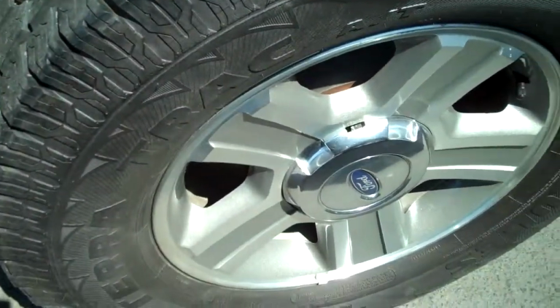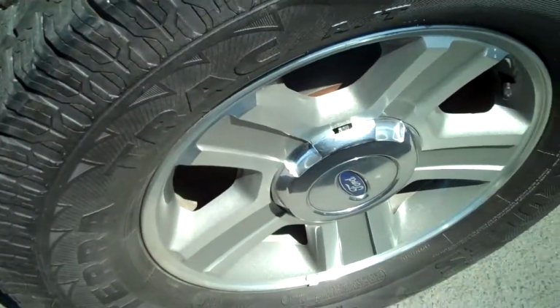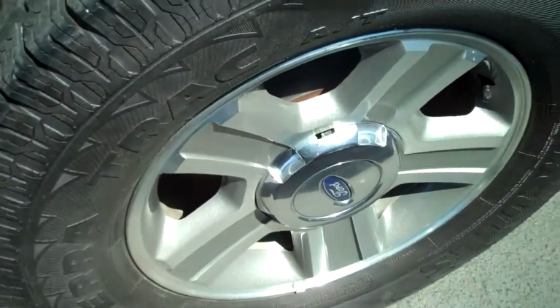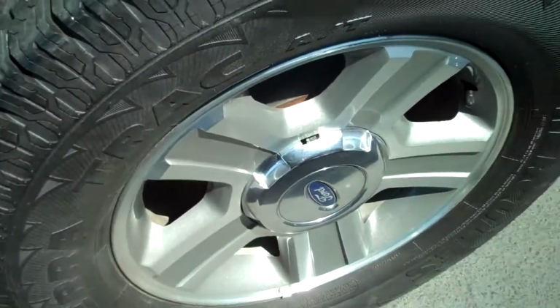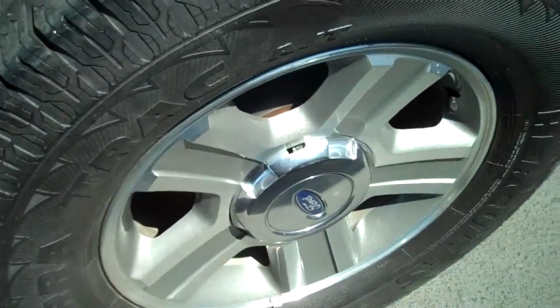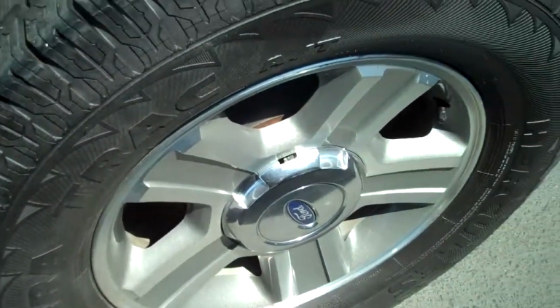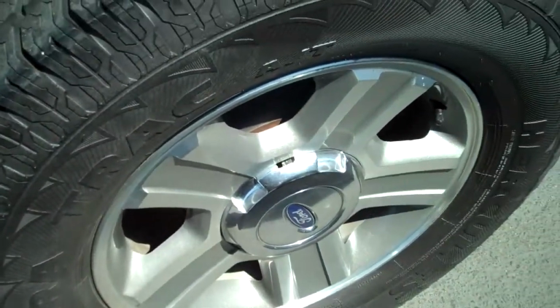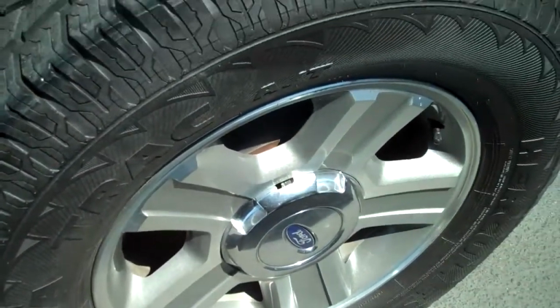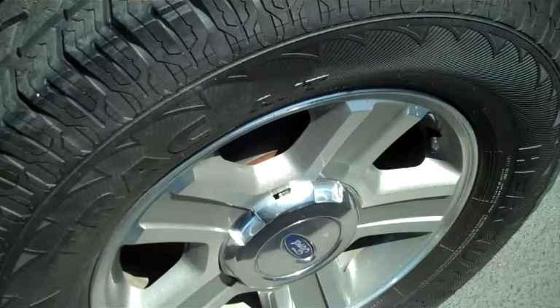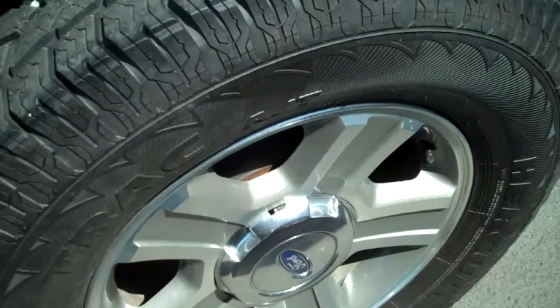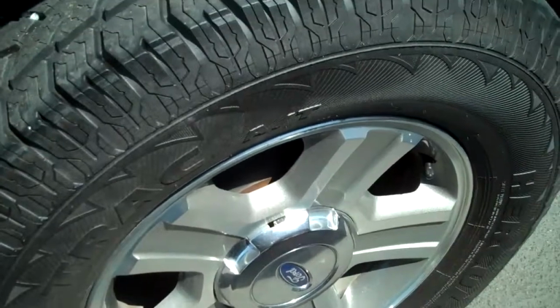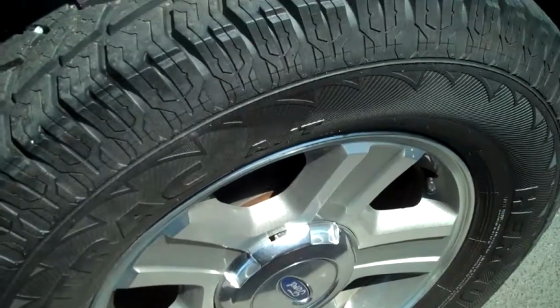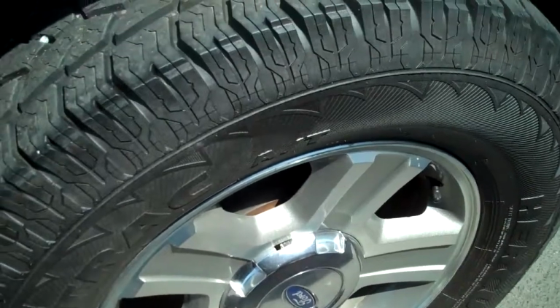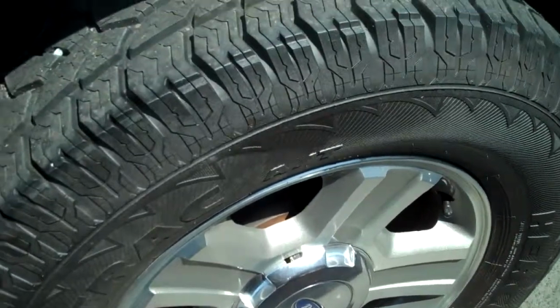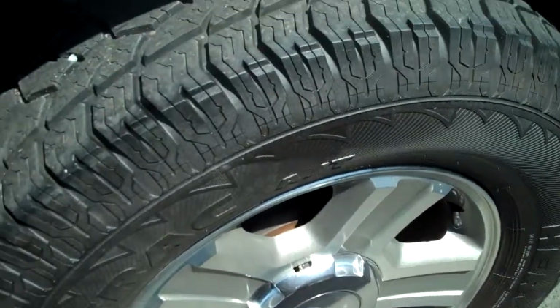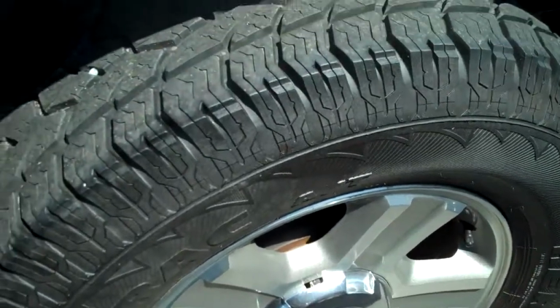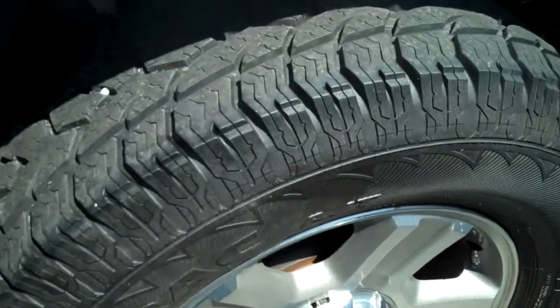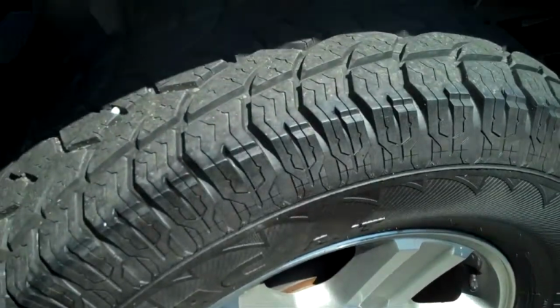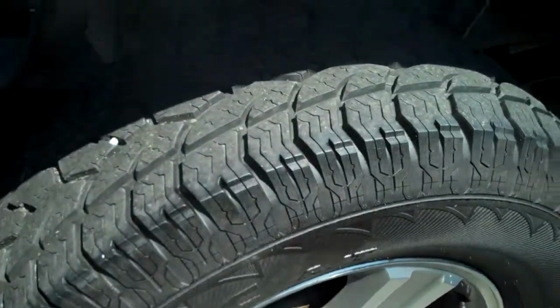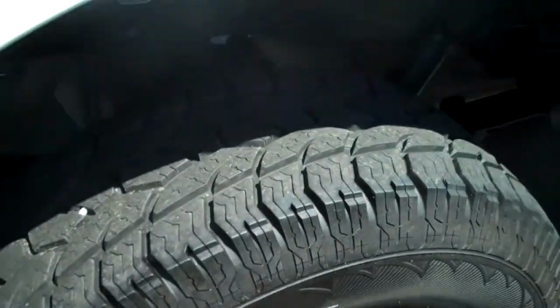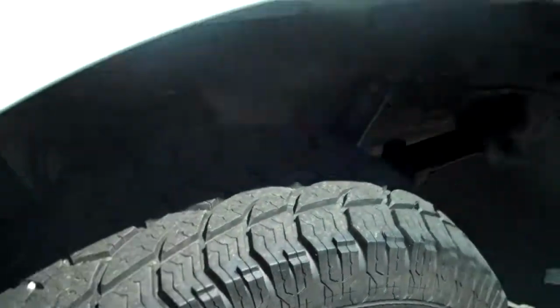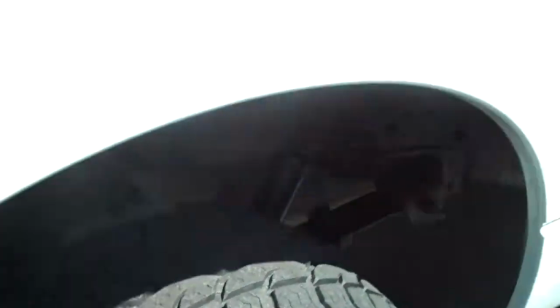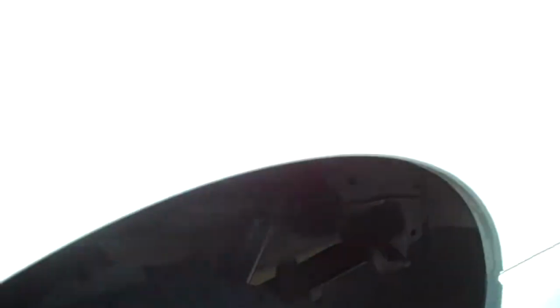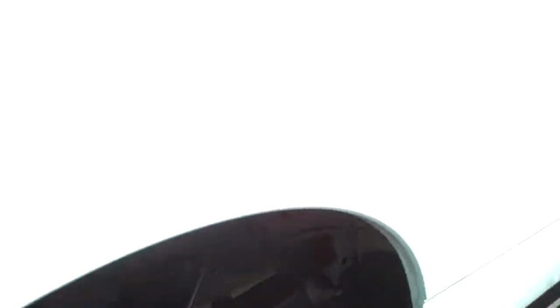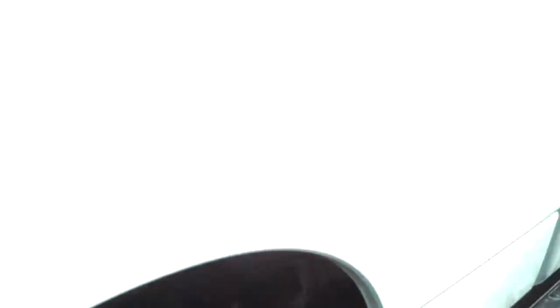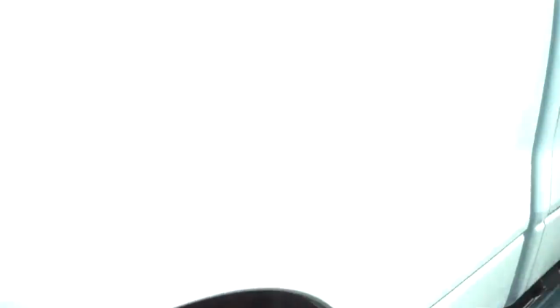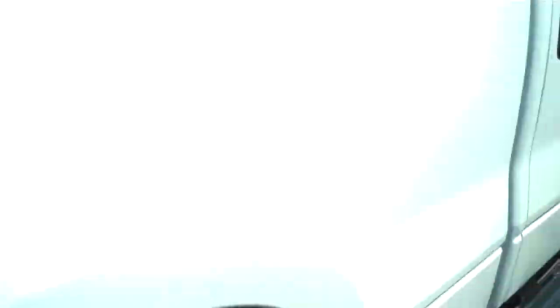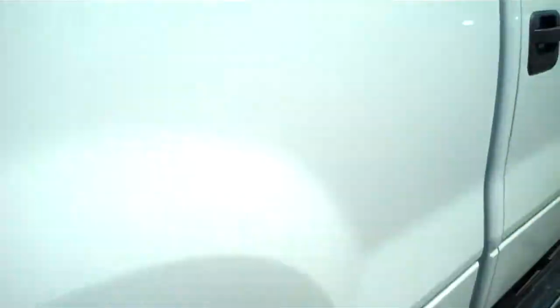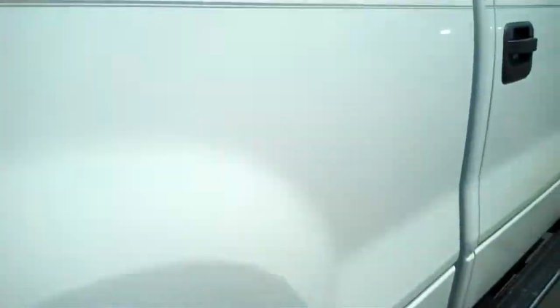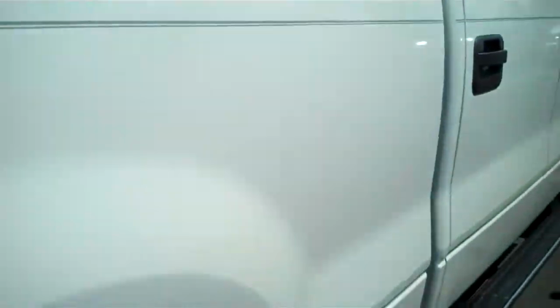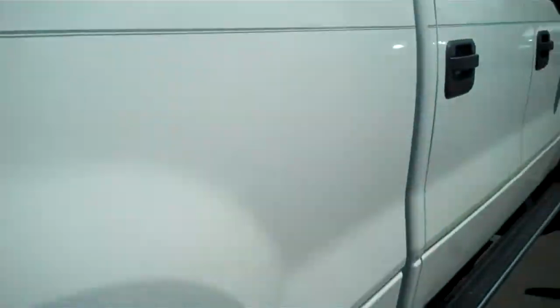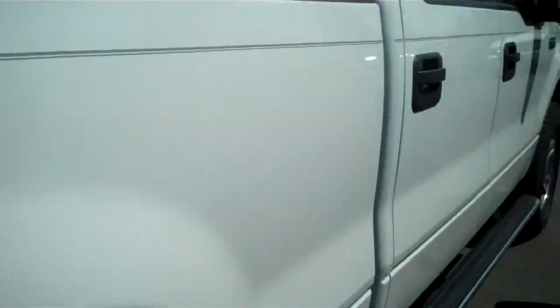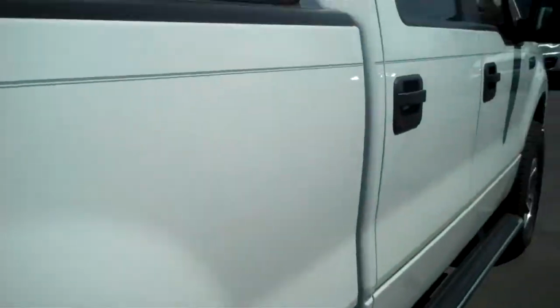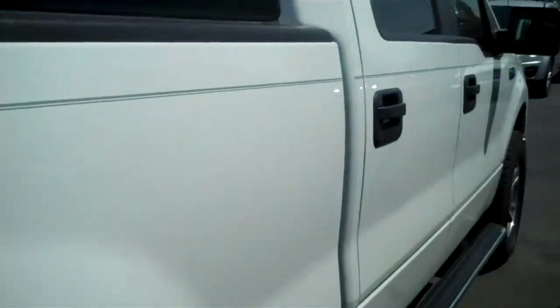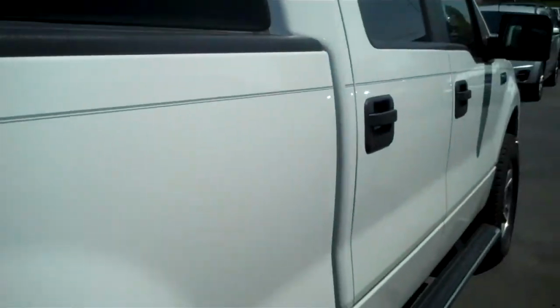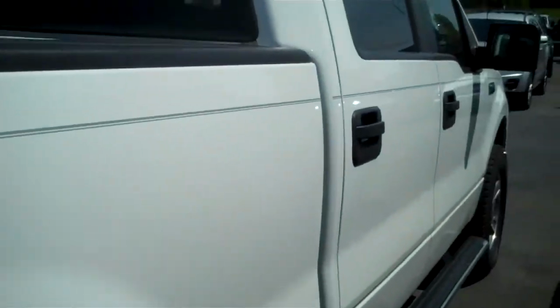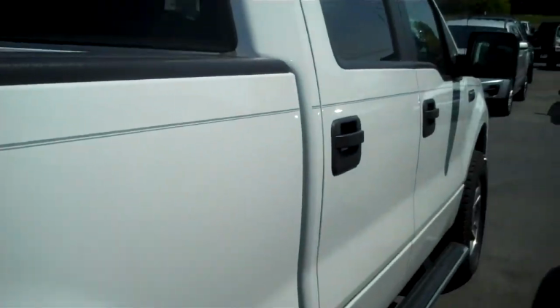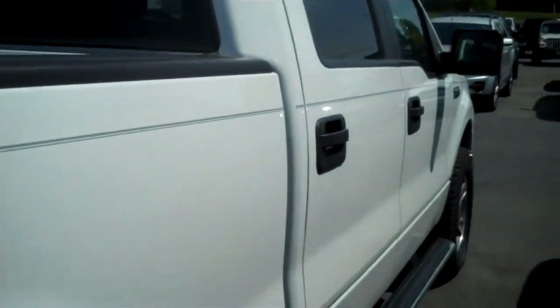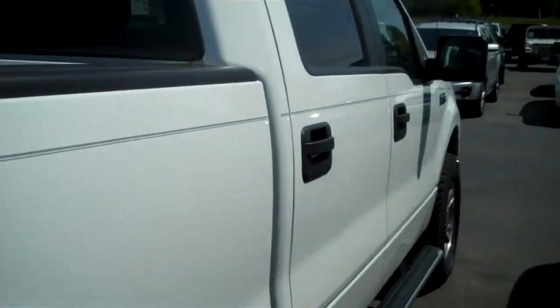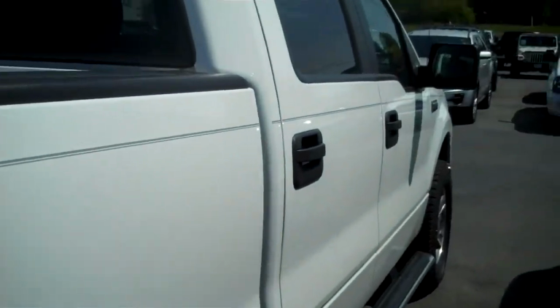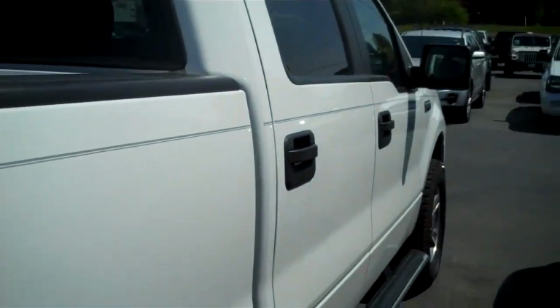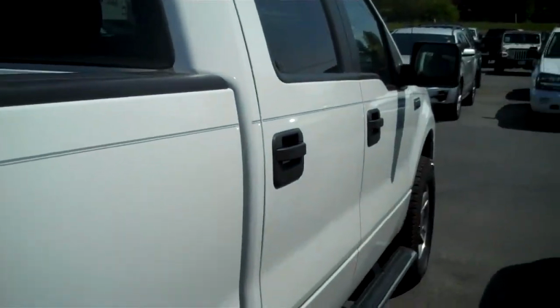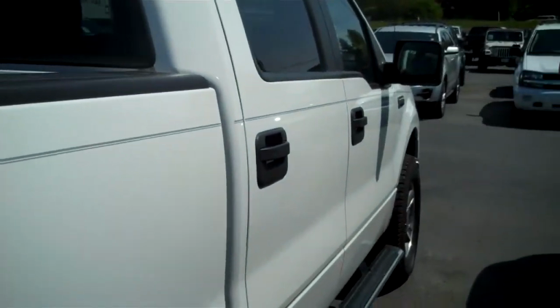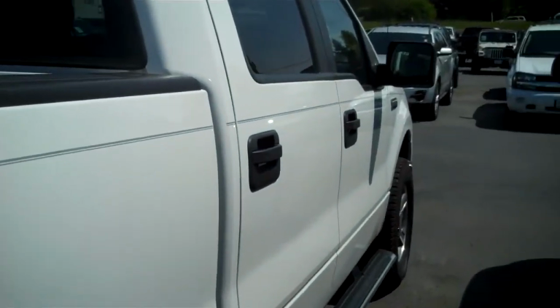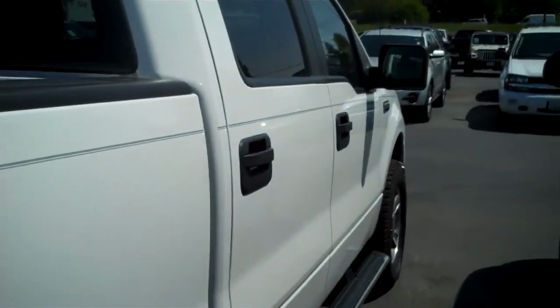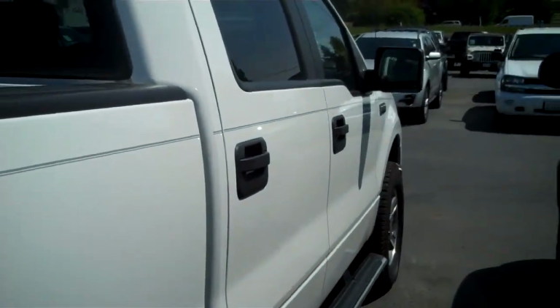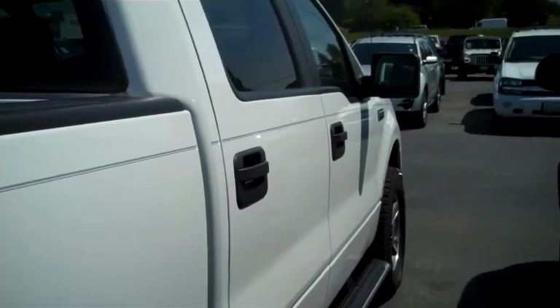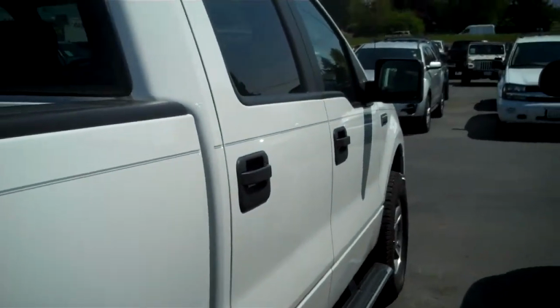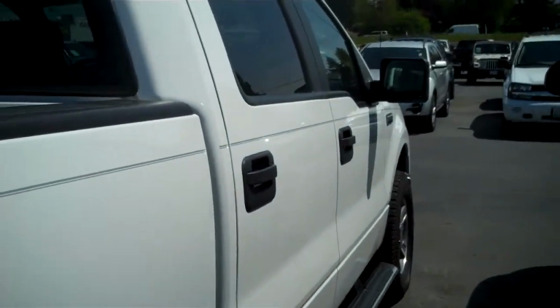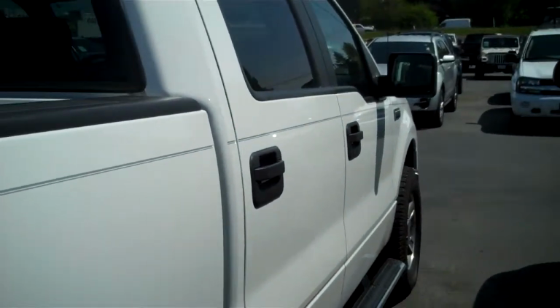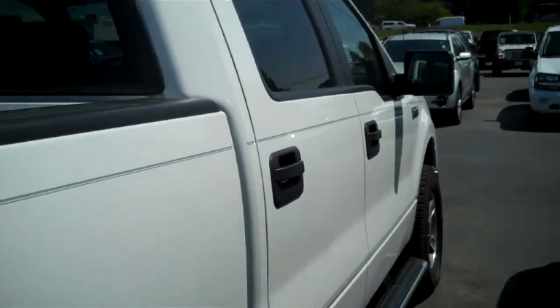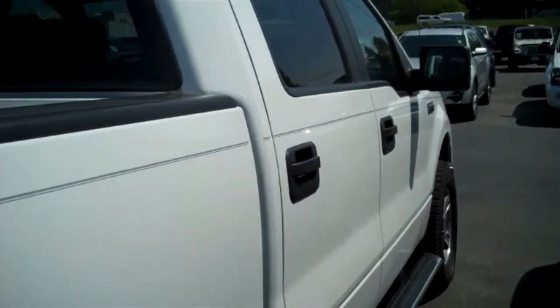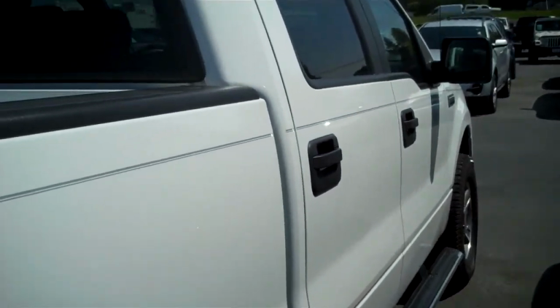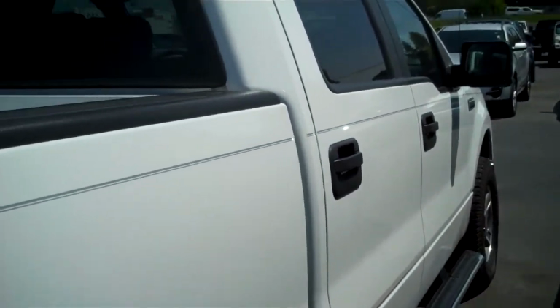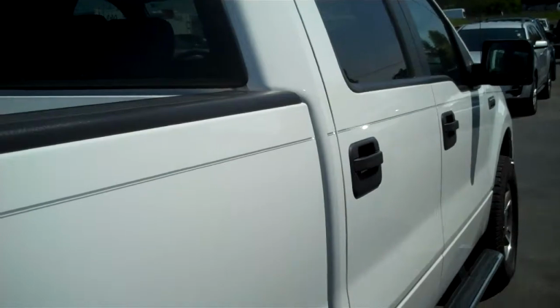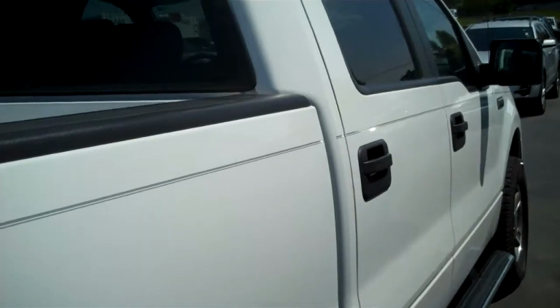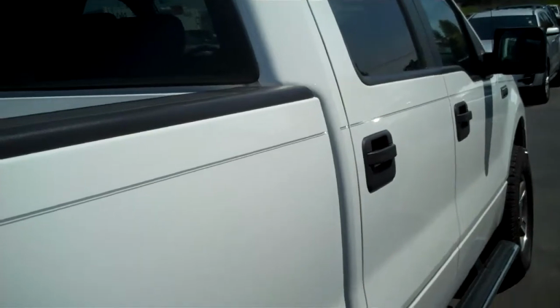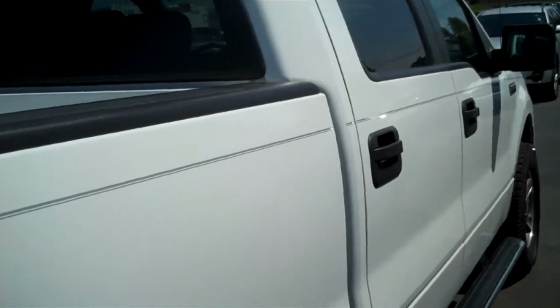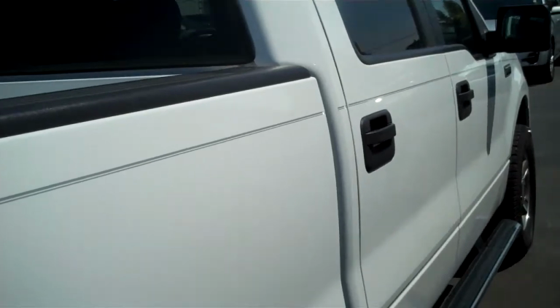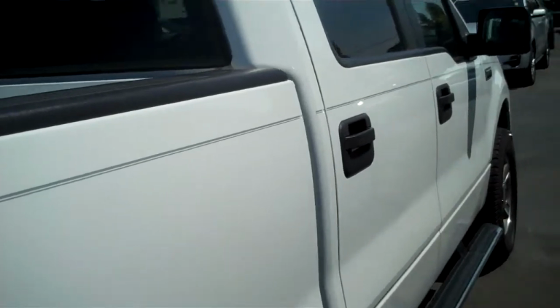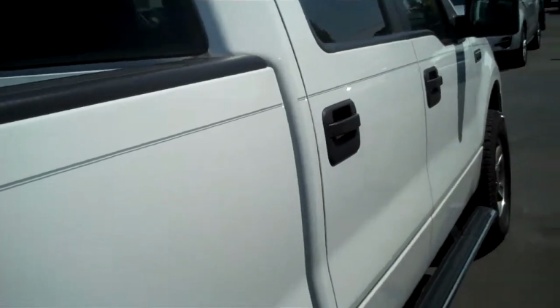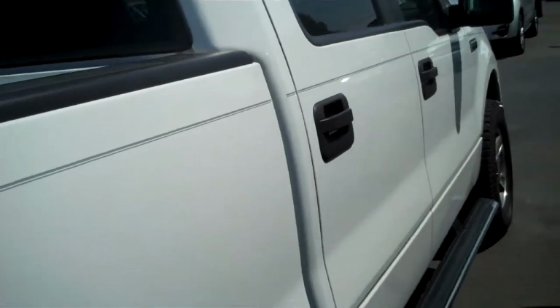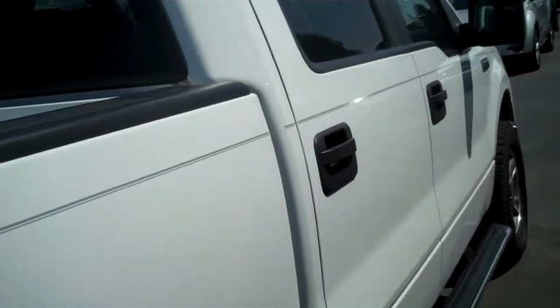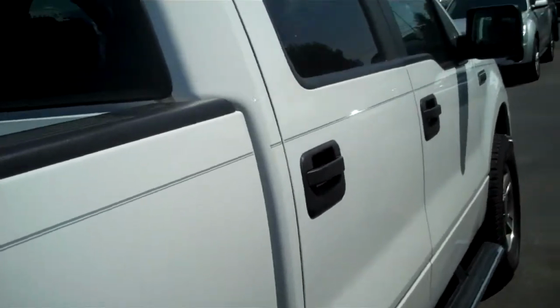Once again, no road rash, no curb scratches. I see no dings, no dents, no paint transfers.